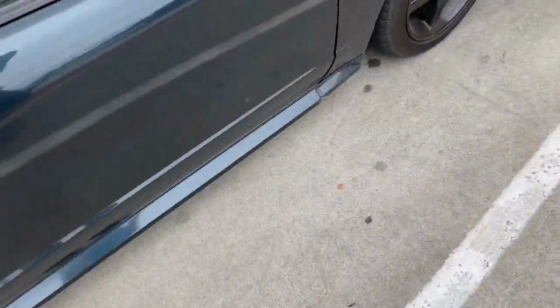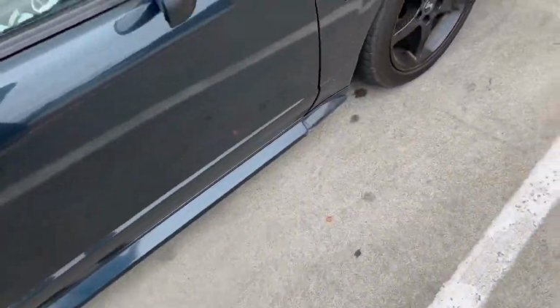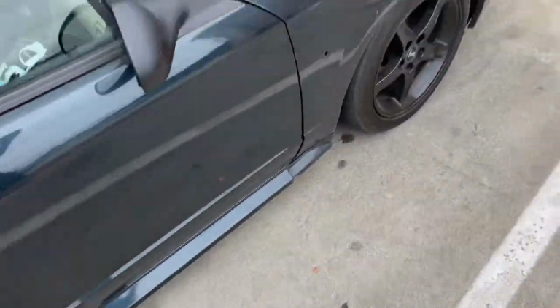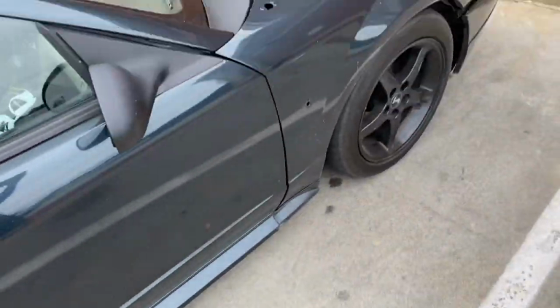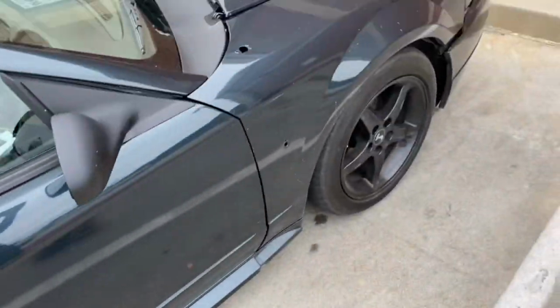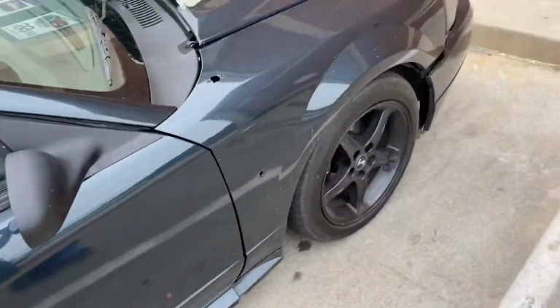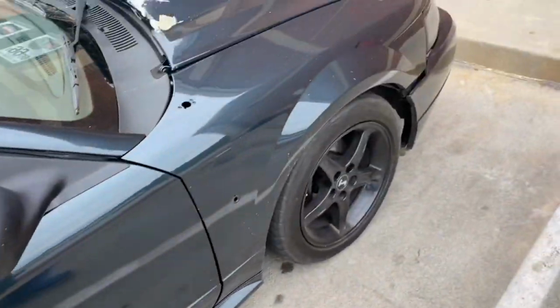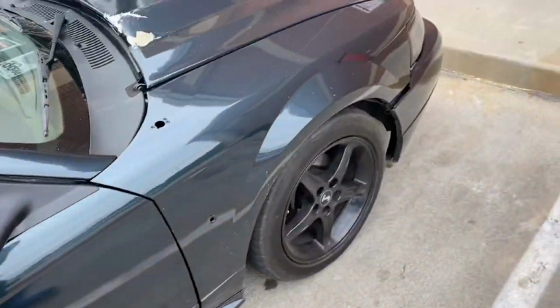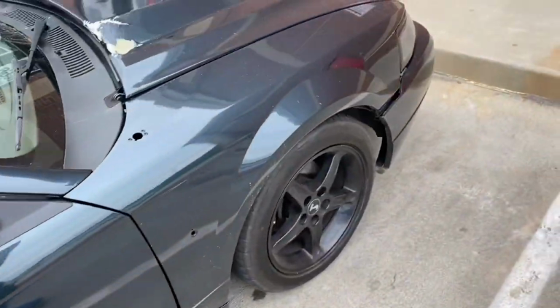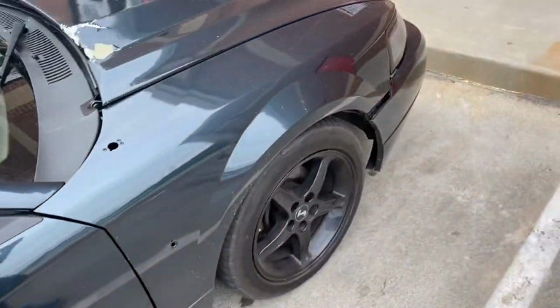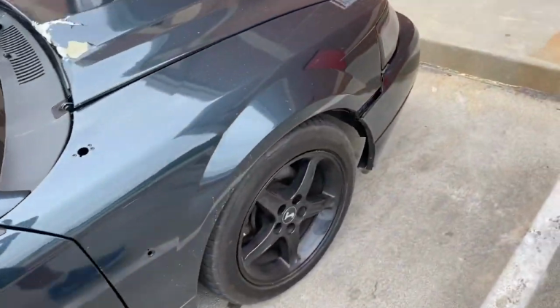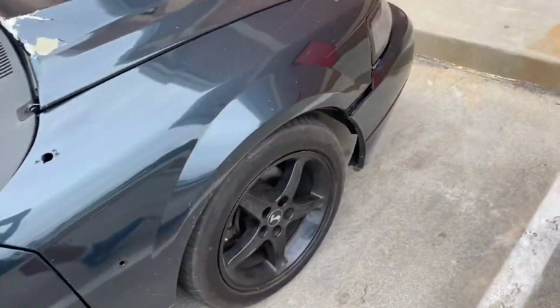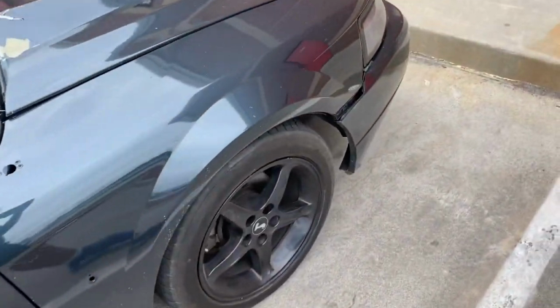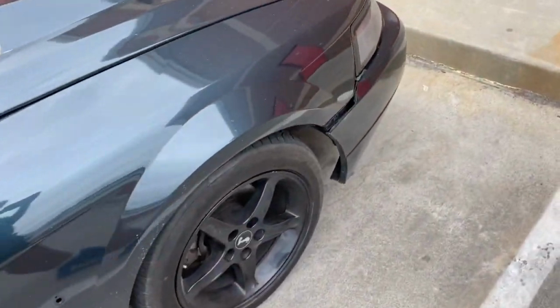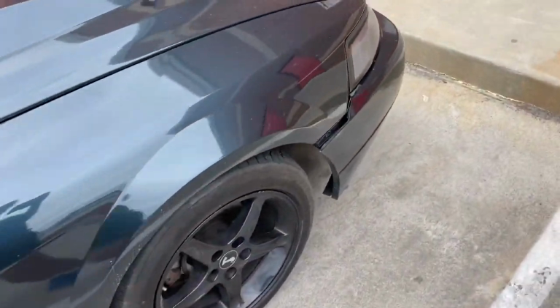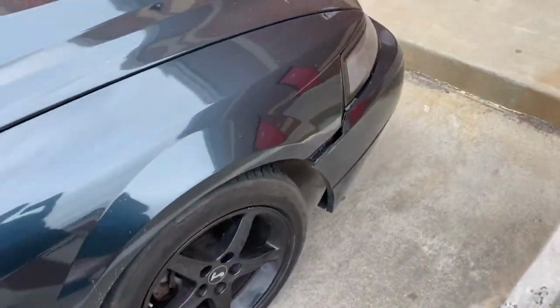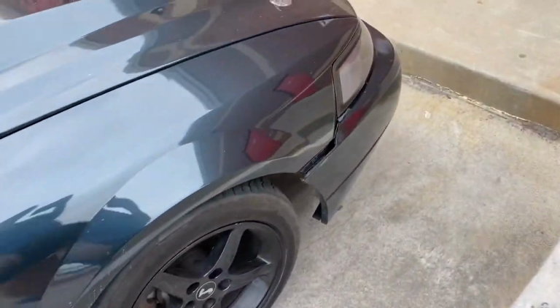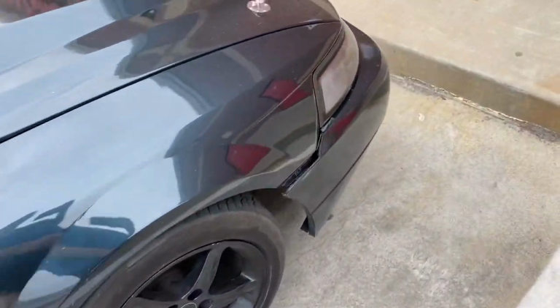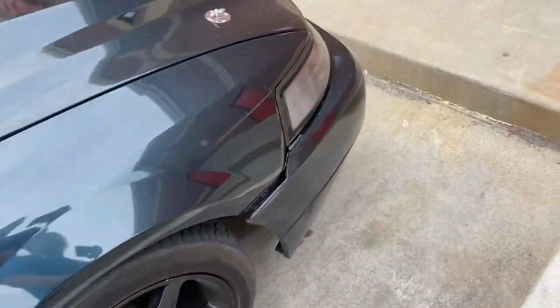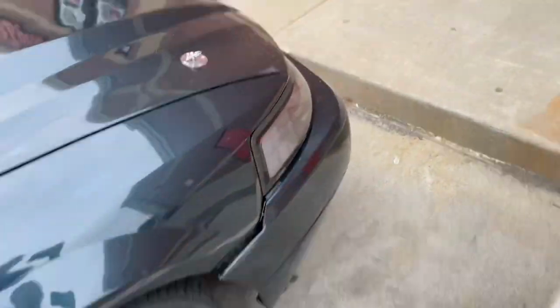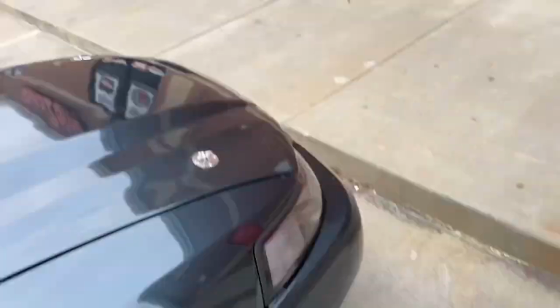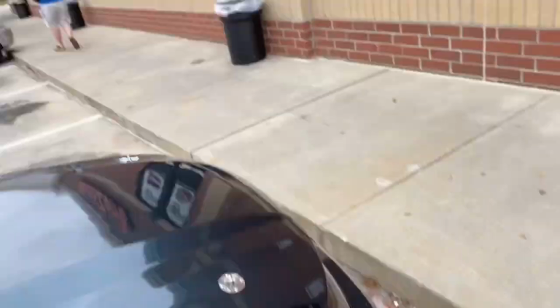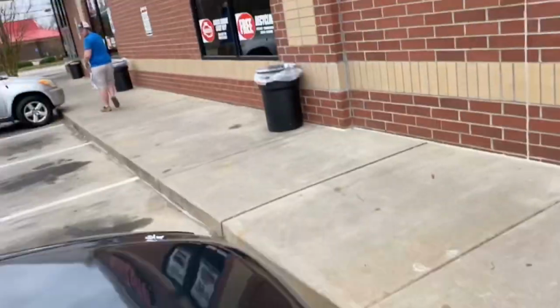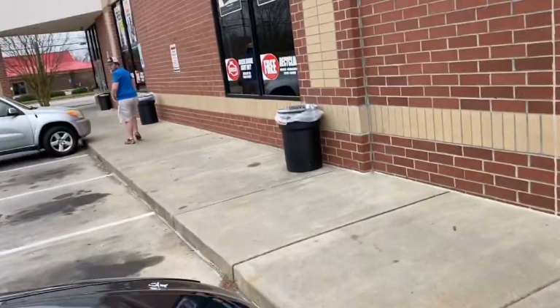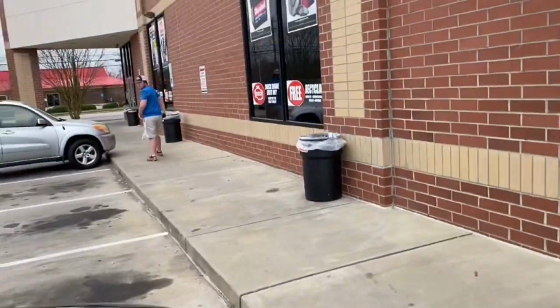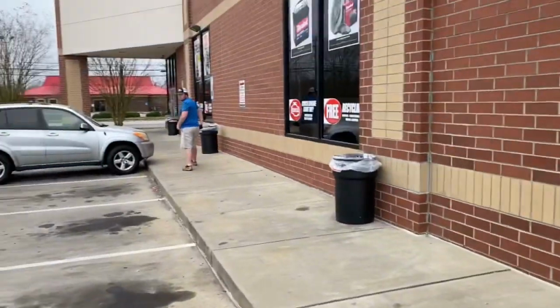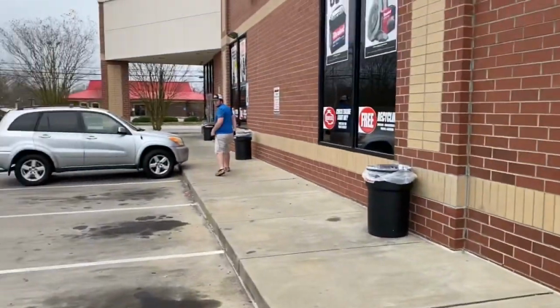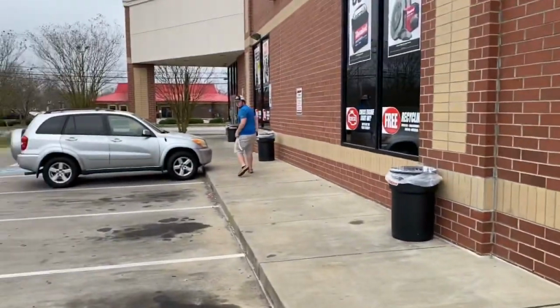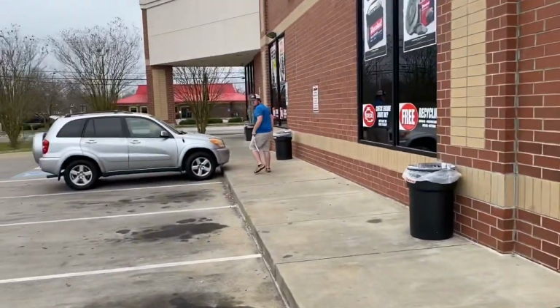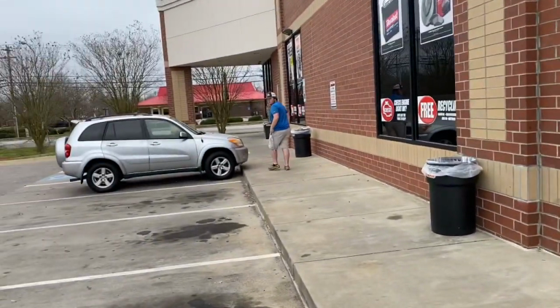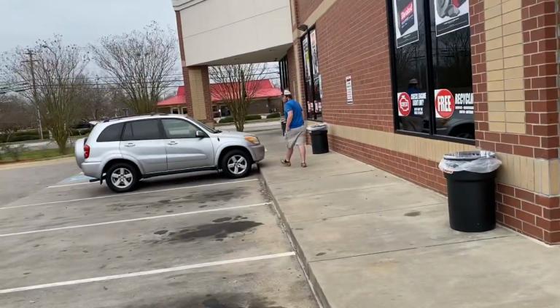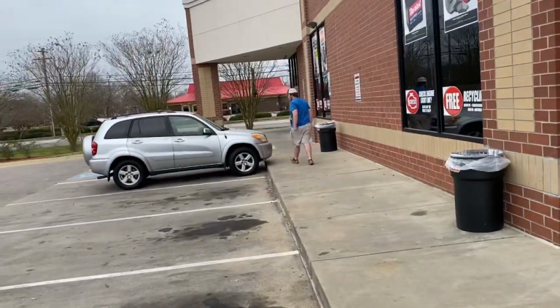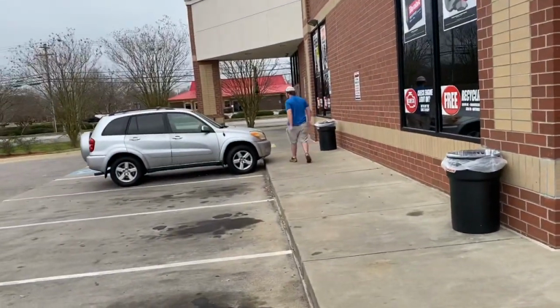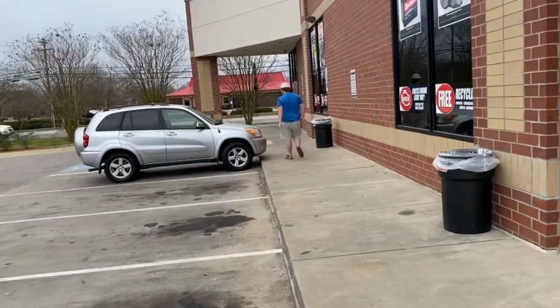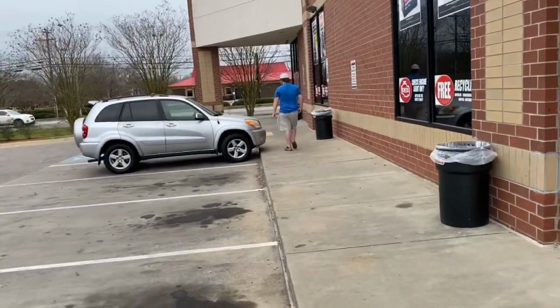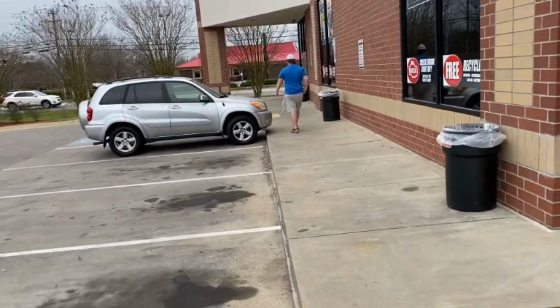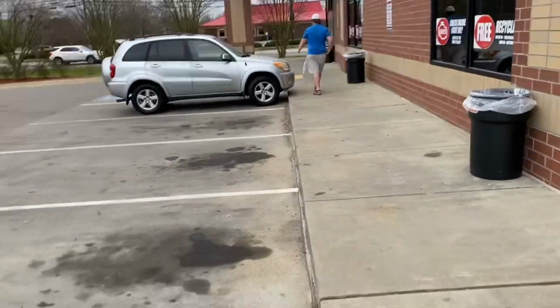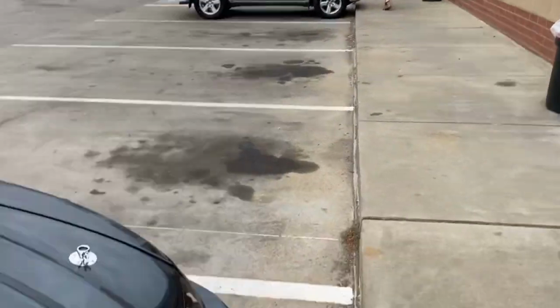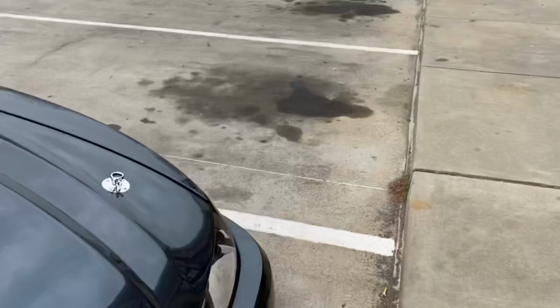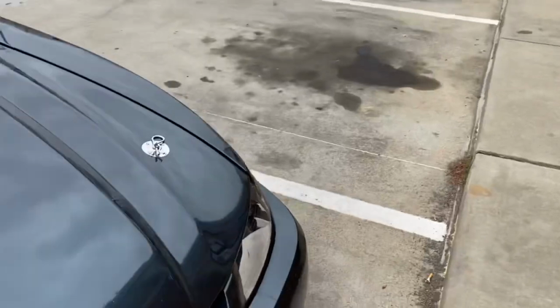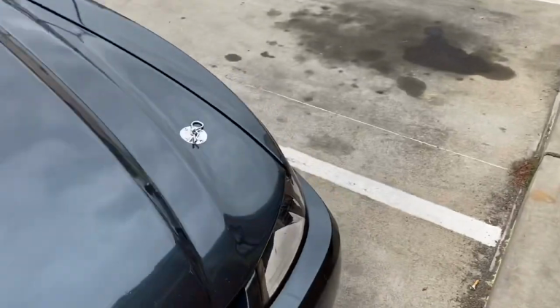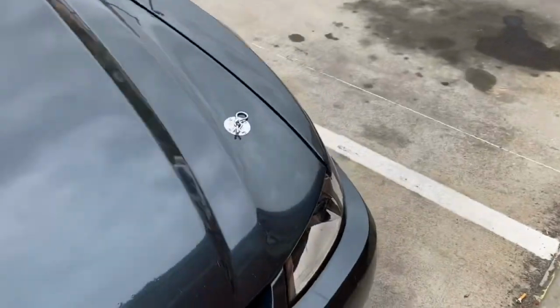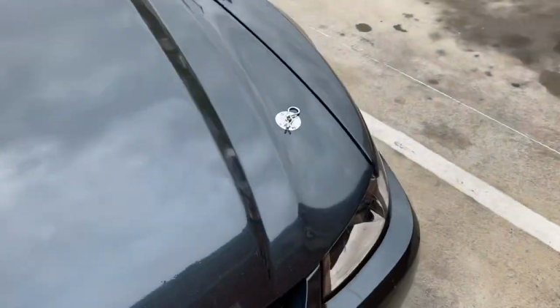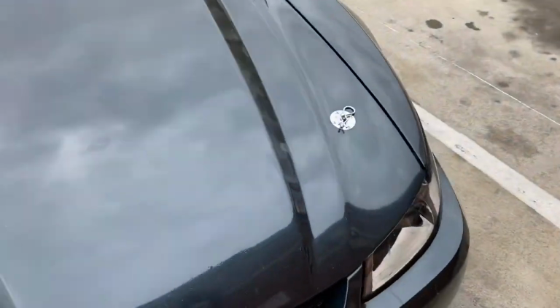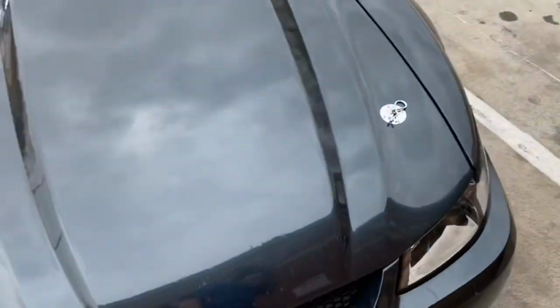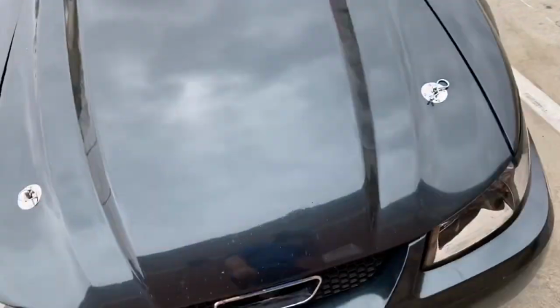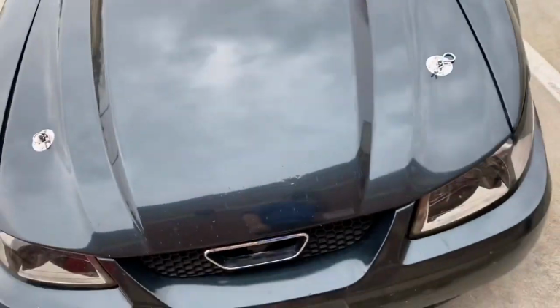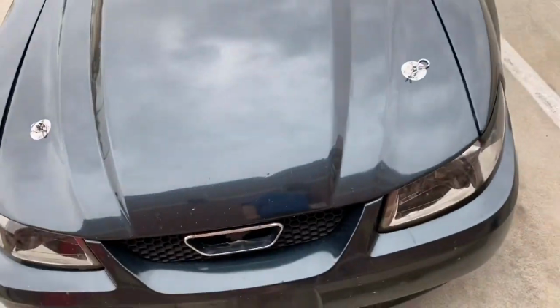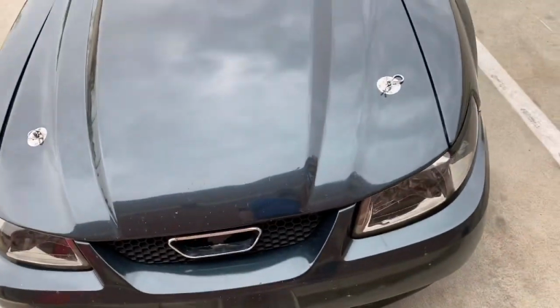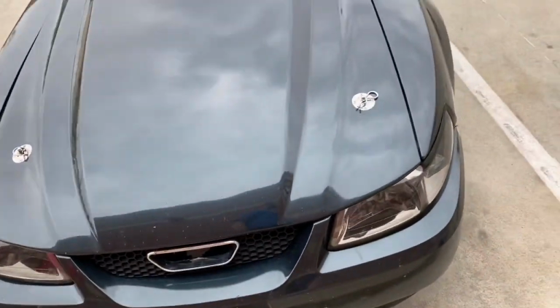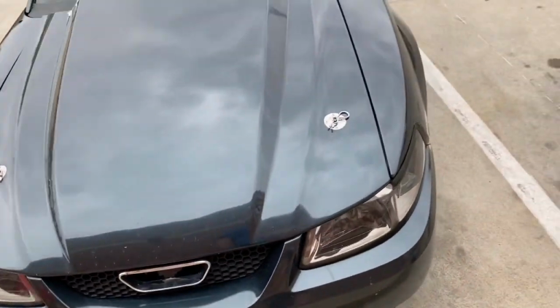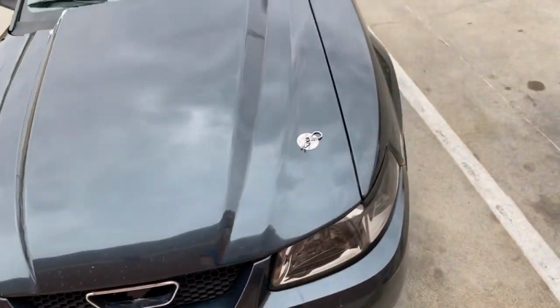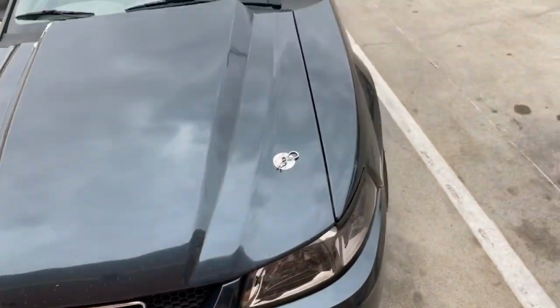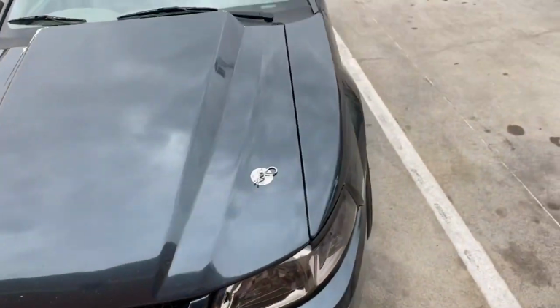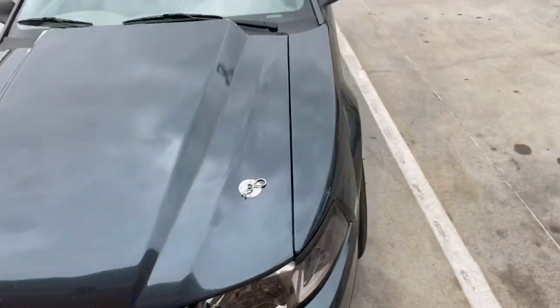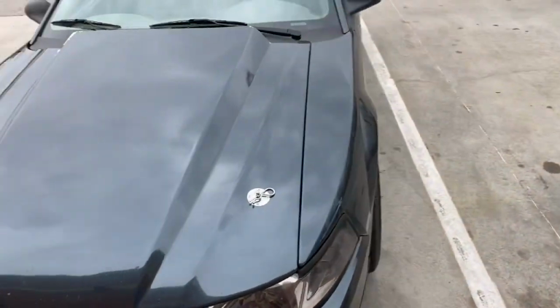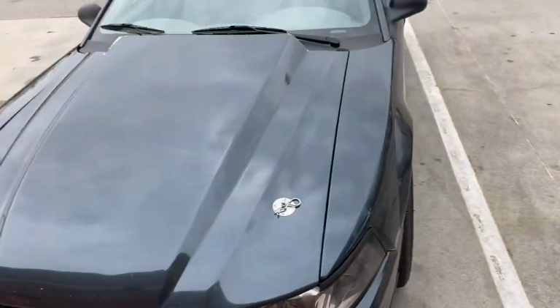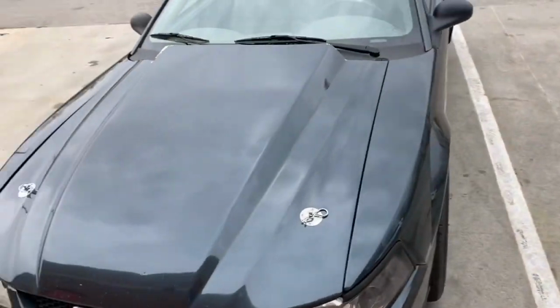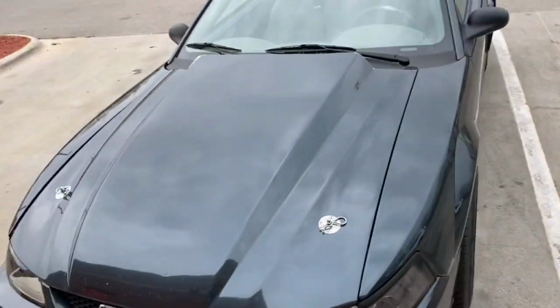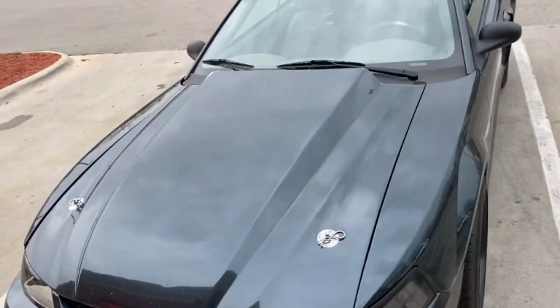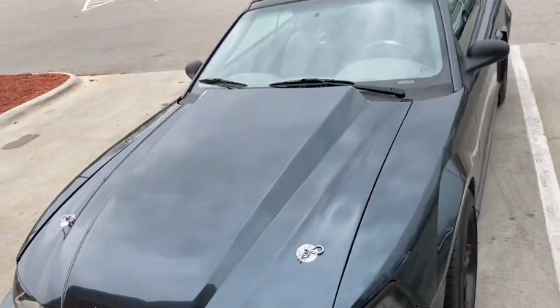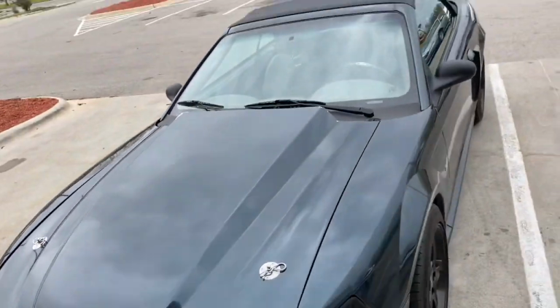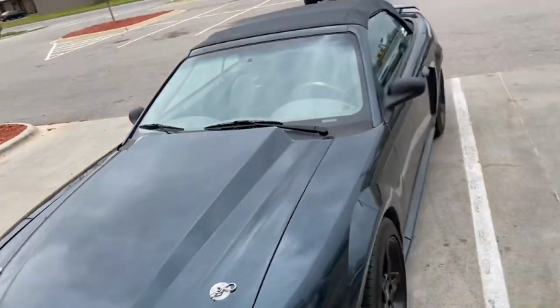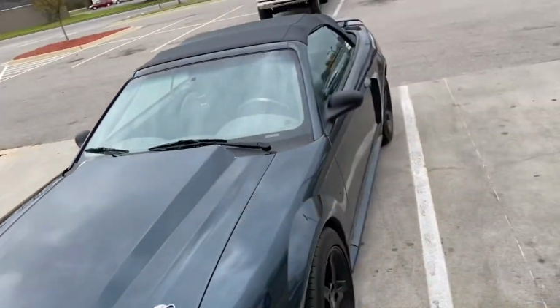All right, we're back with John and this Mustang. We're up here at AutoZone about to get some oil so we can fix this bad boy and try to fix the hood again.